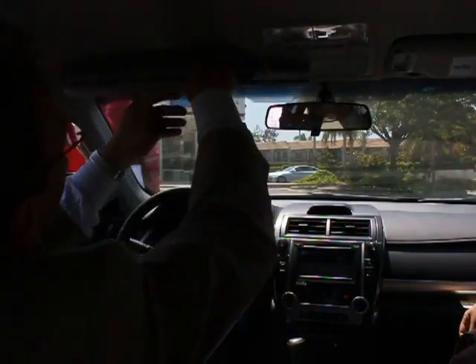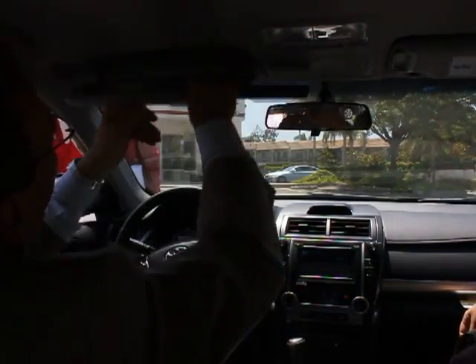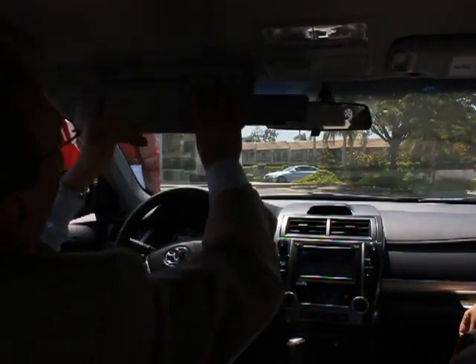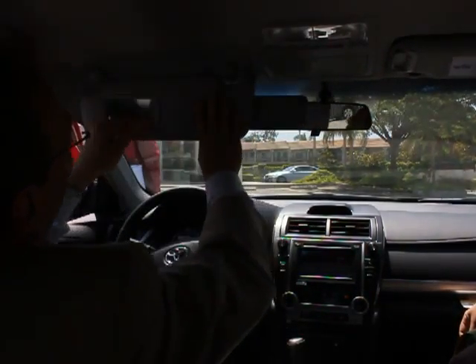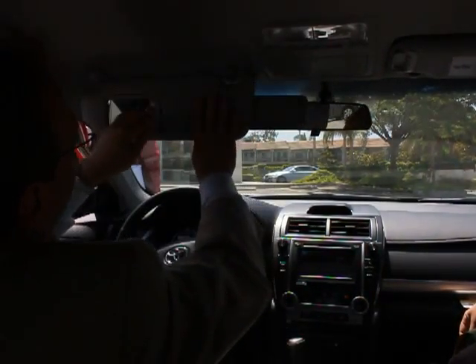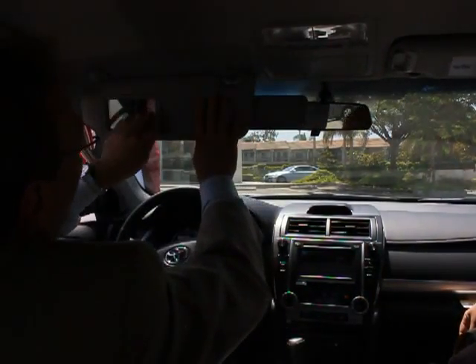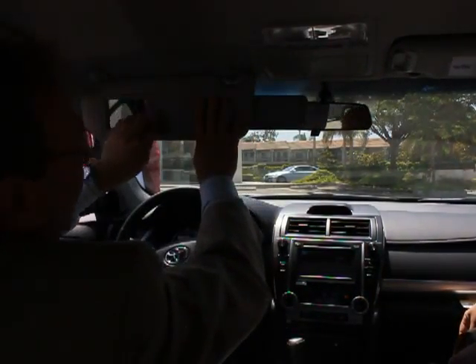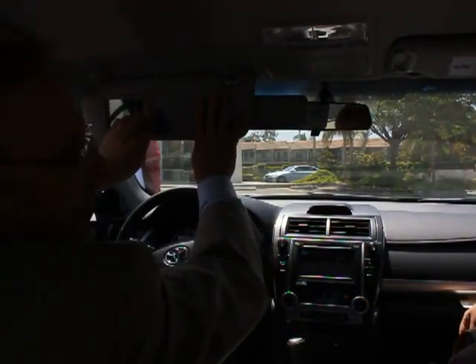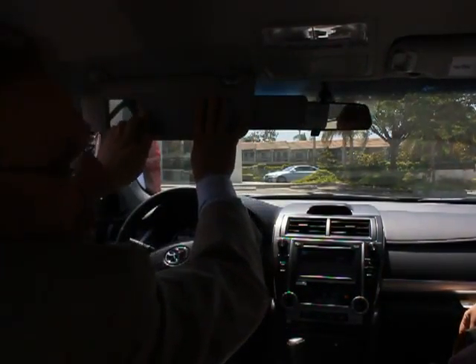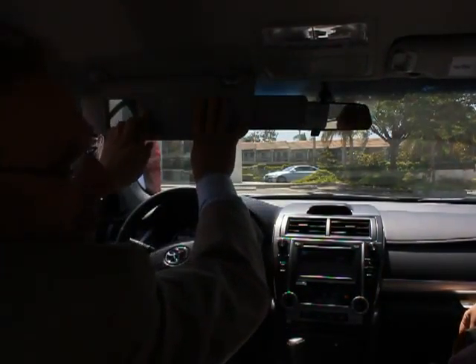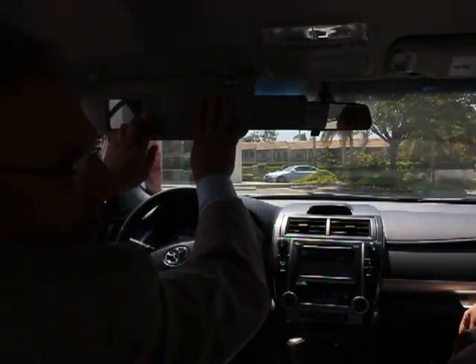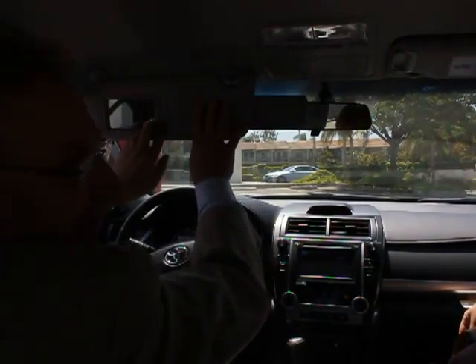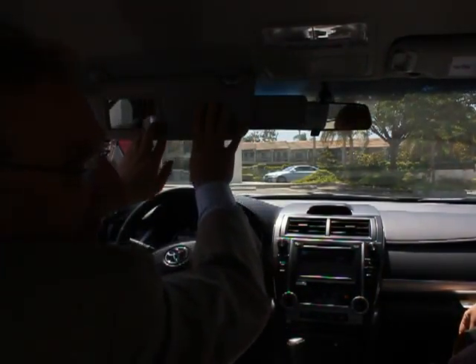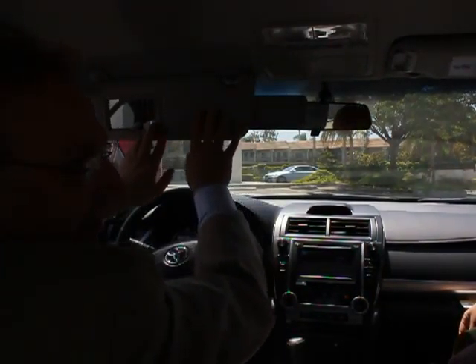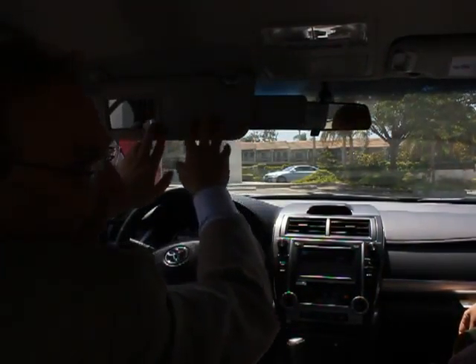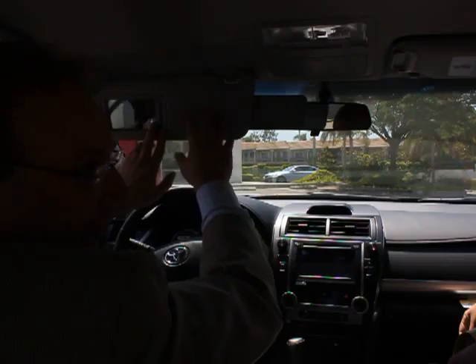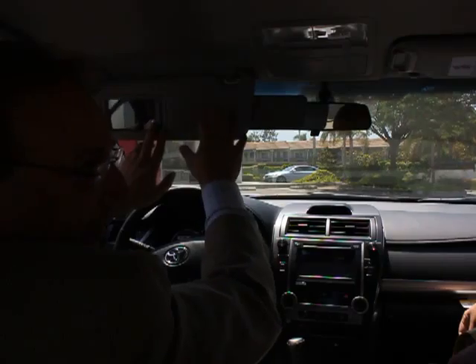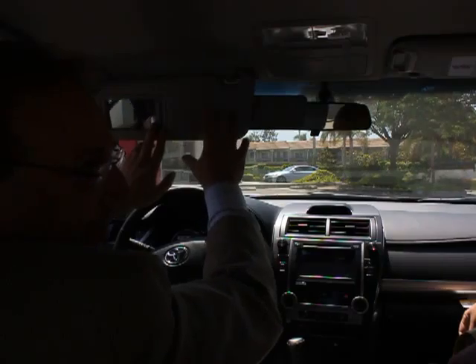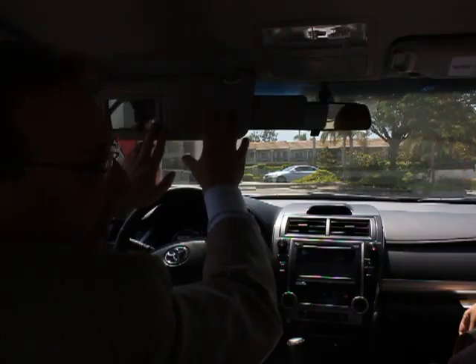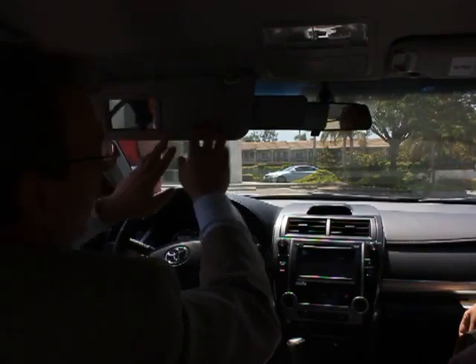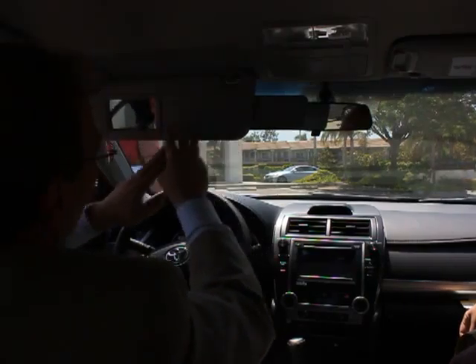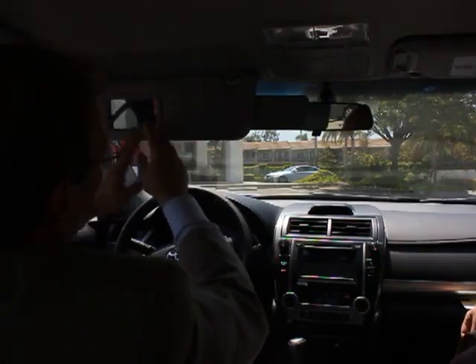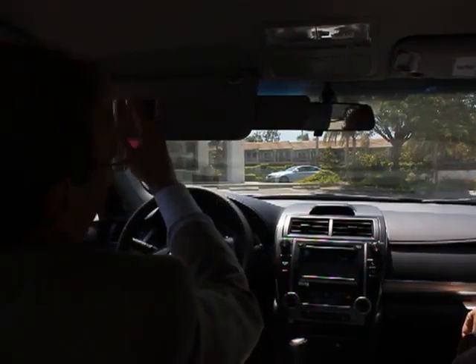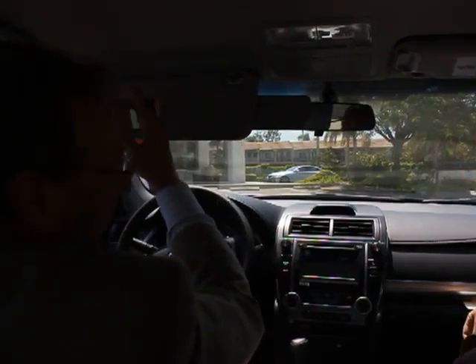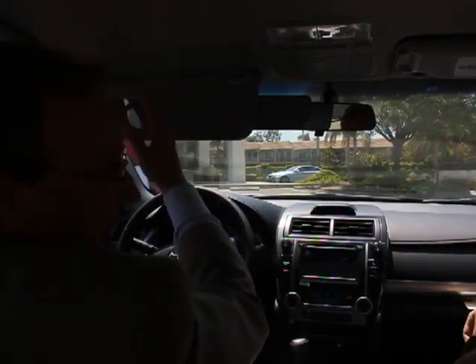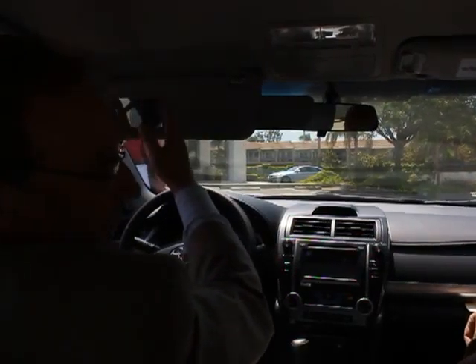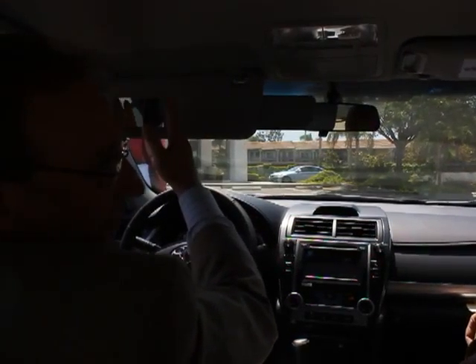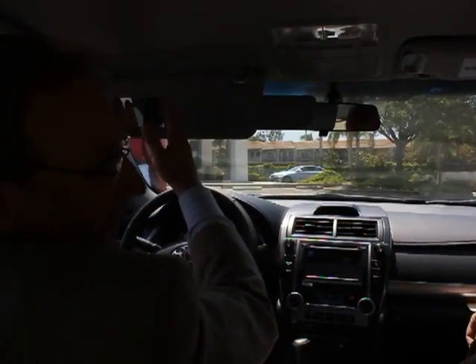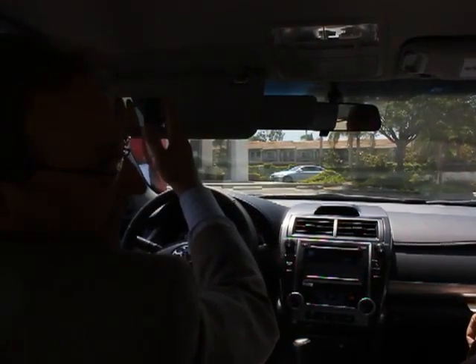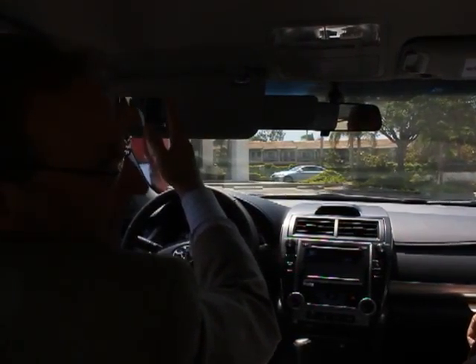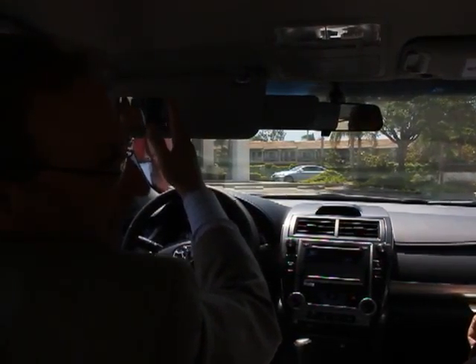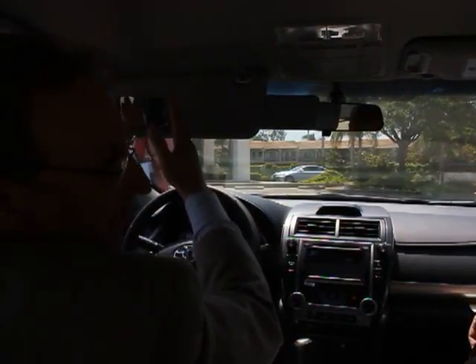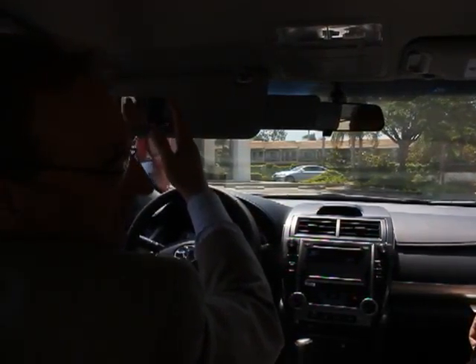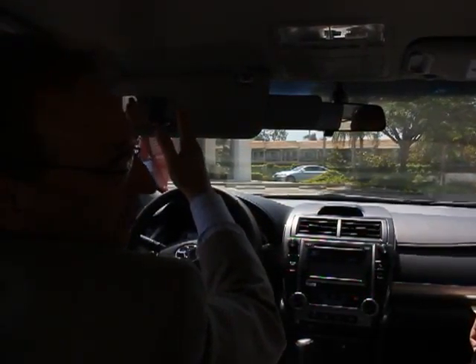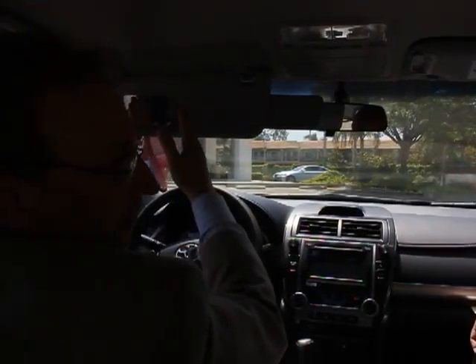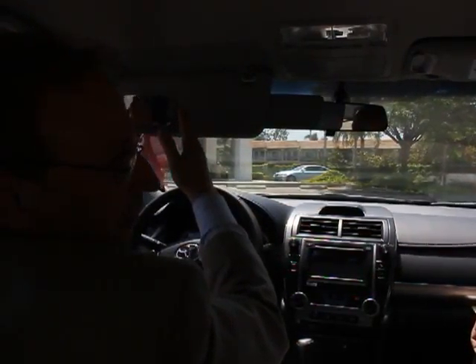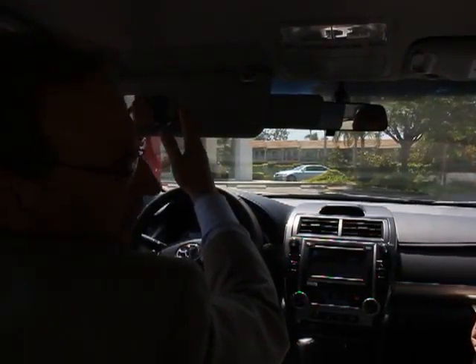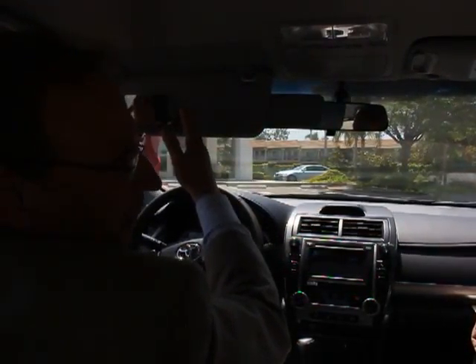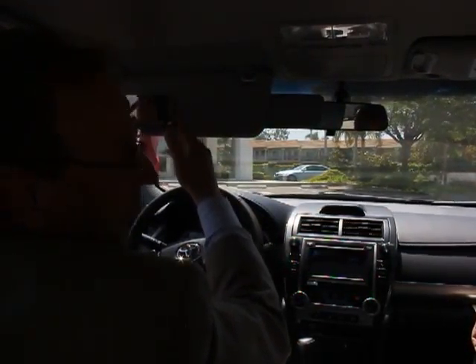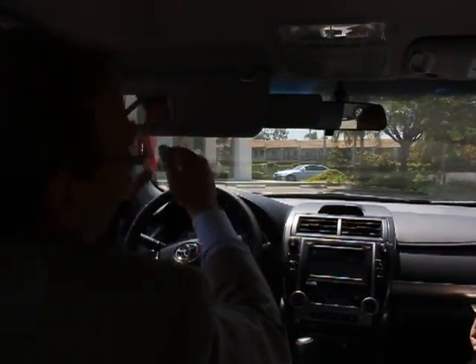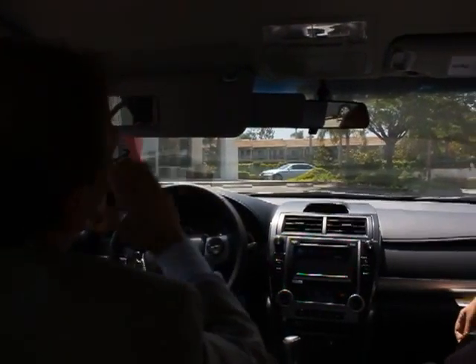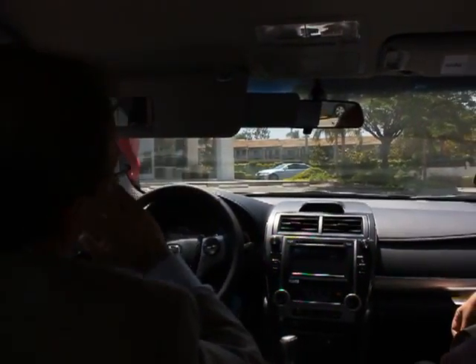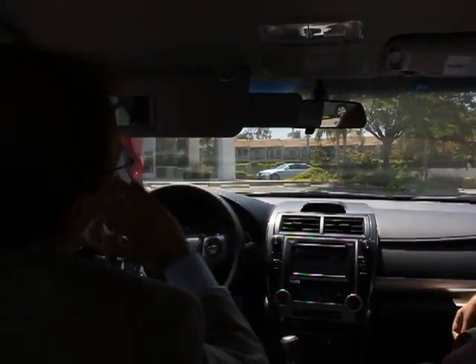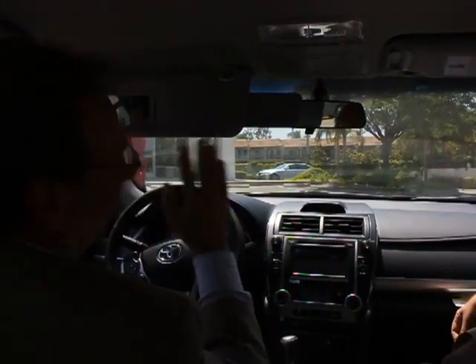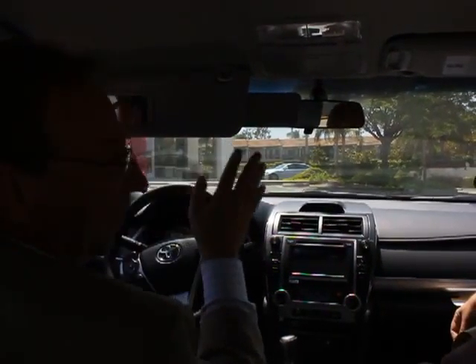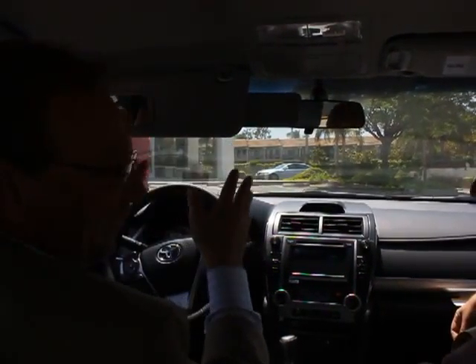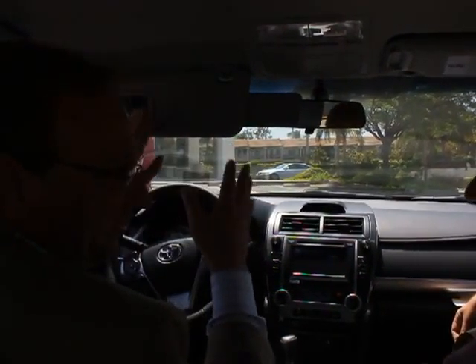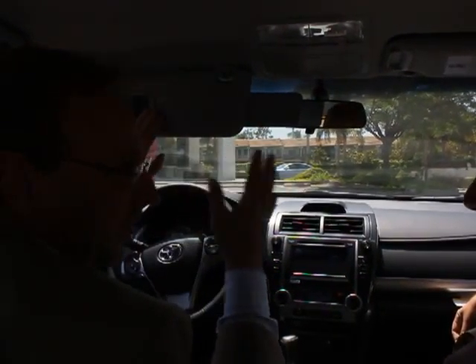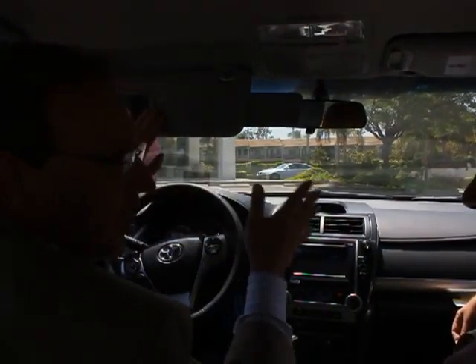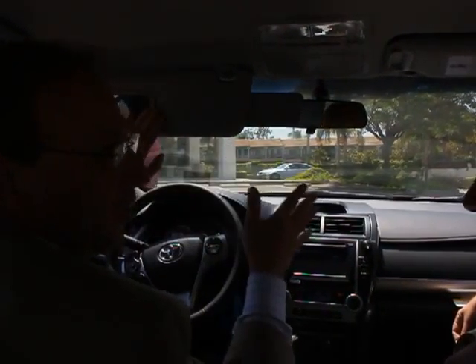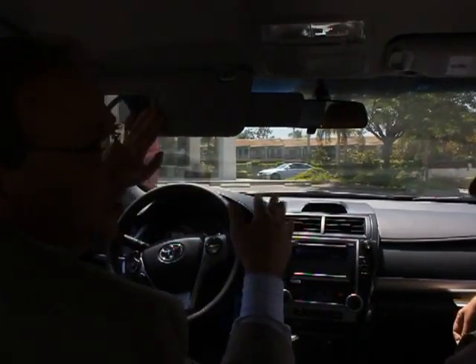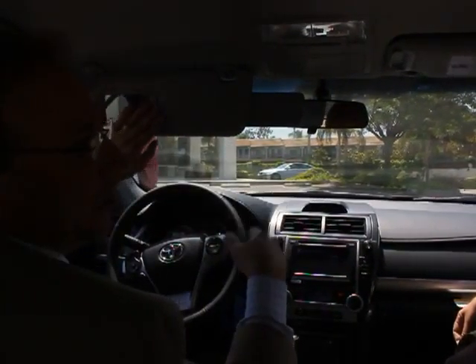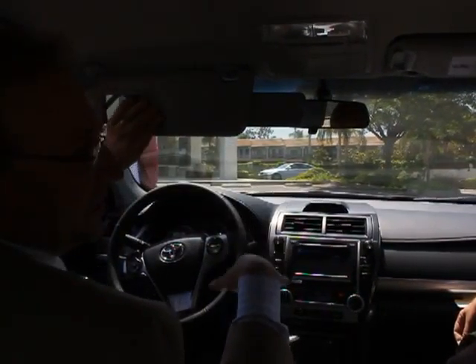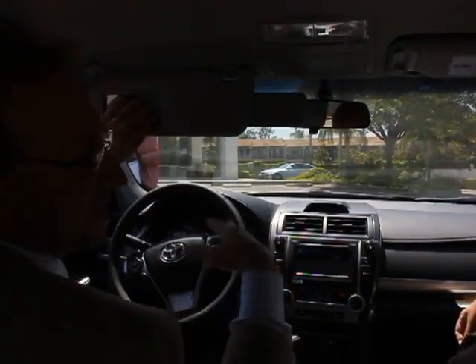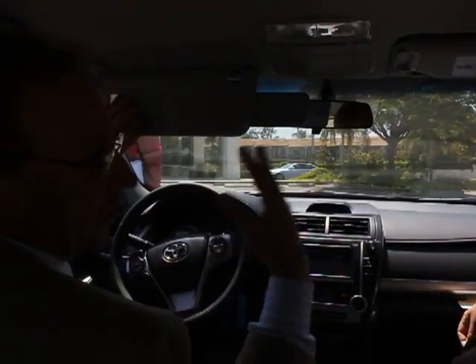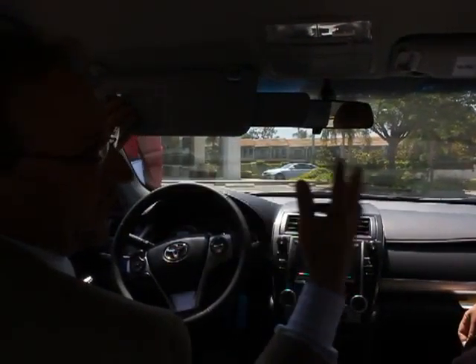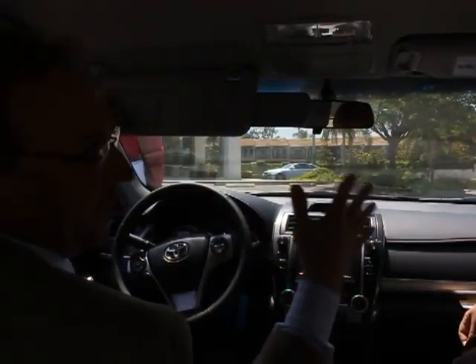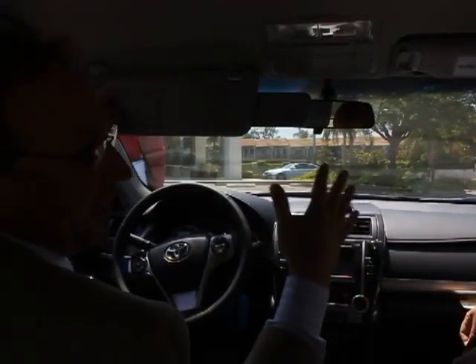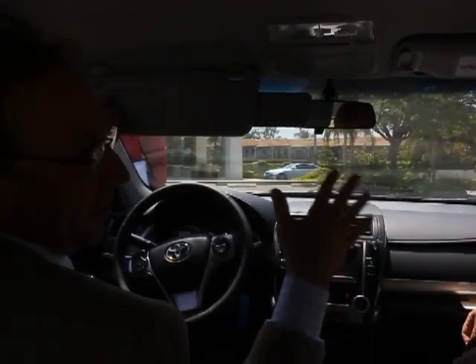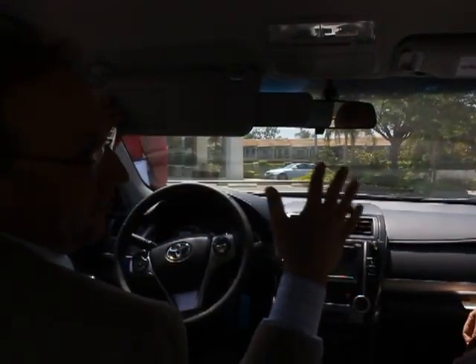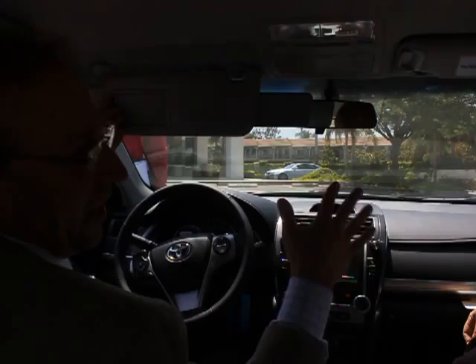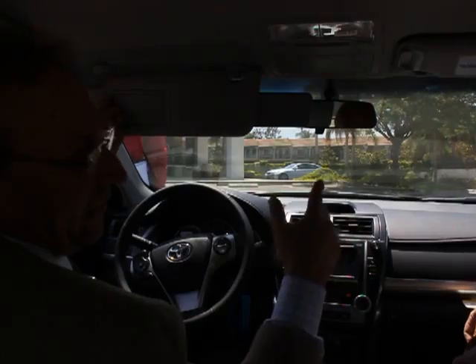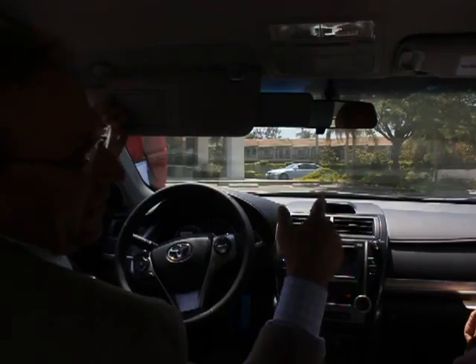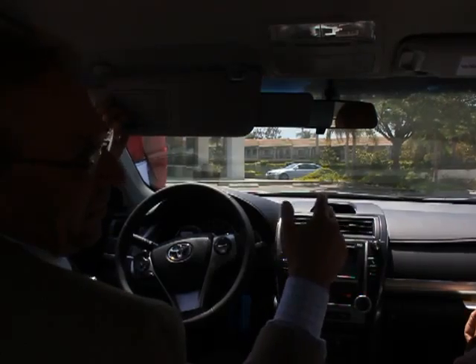Now, hopefully you're not going to be doing your makeup, Rick, while you're driving. But if you do, just don't do it while you're driving, okay?